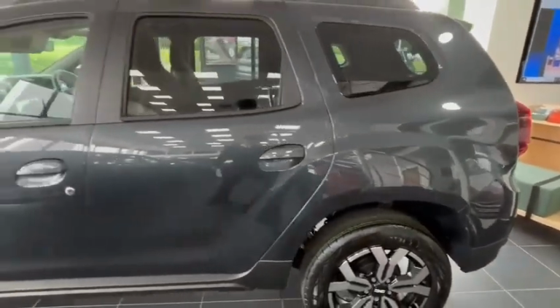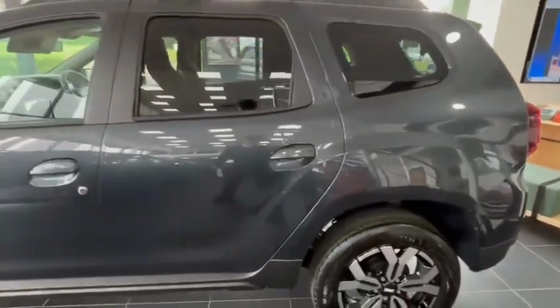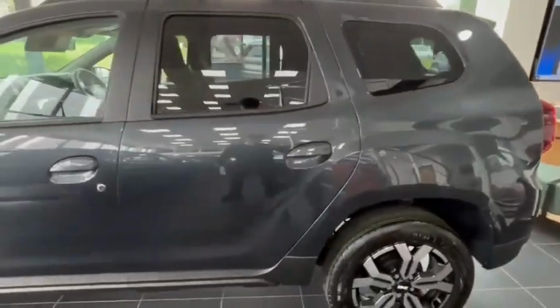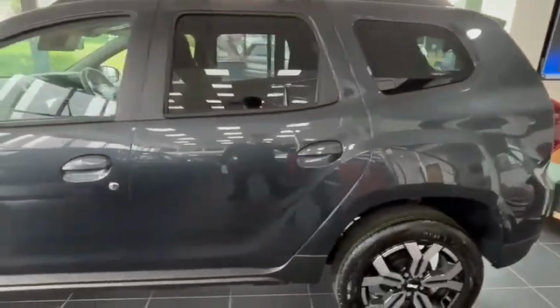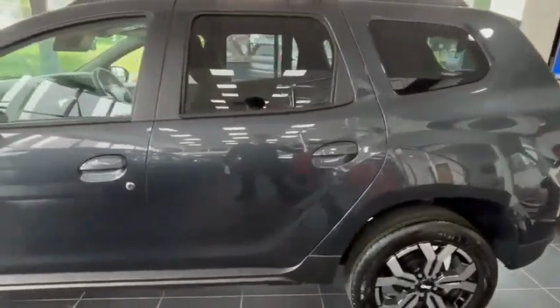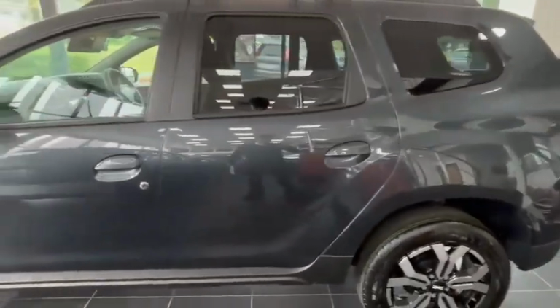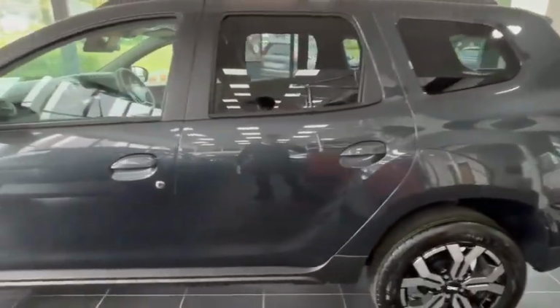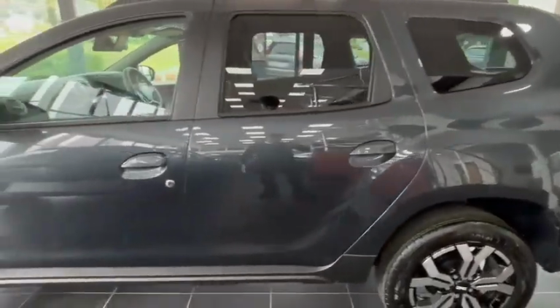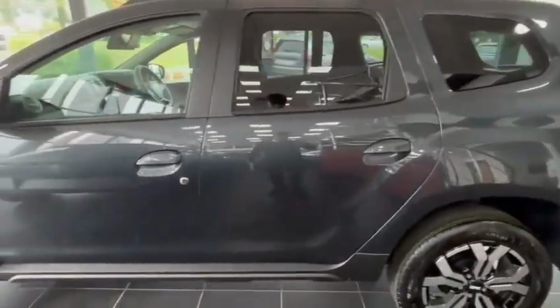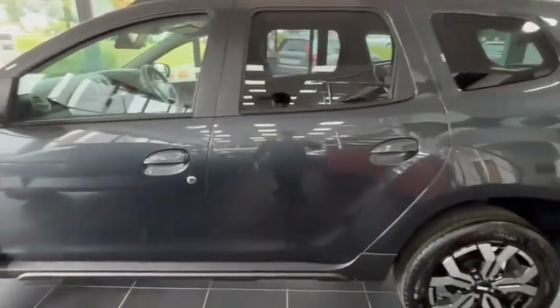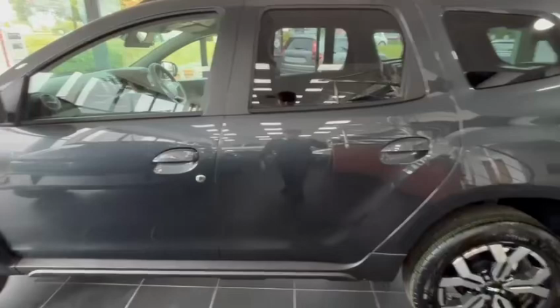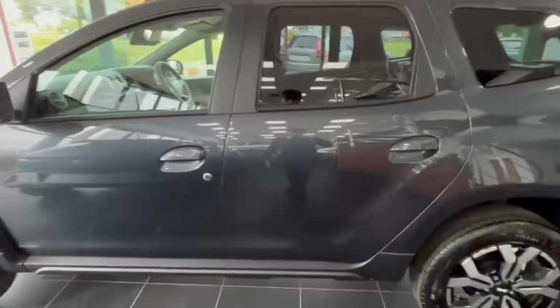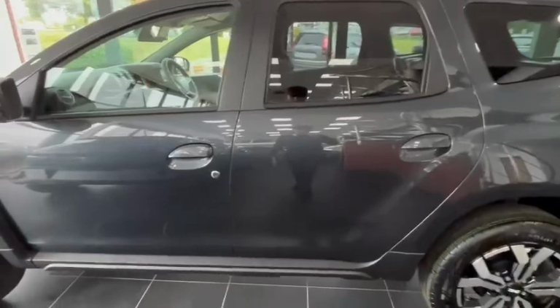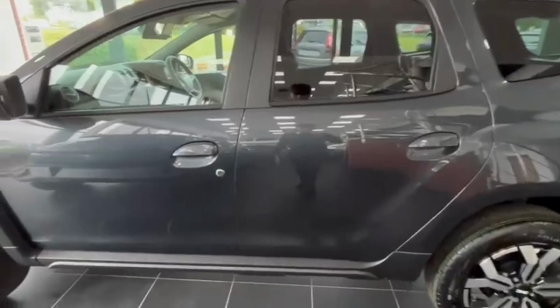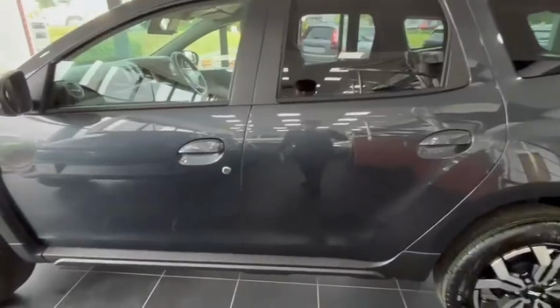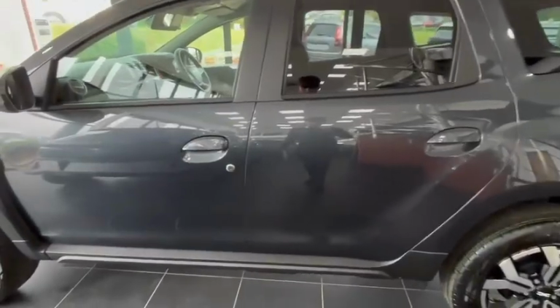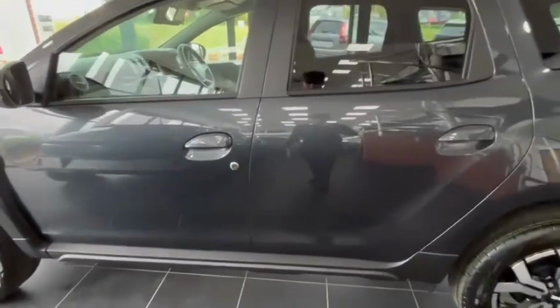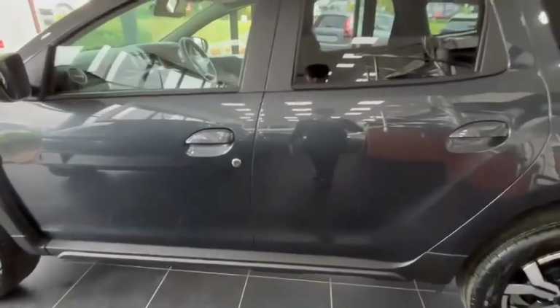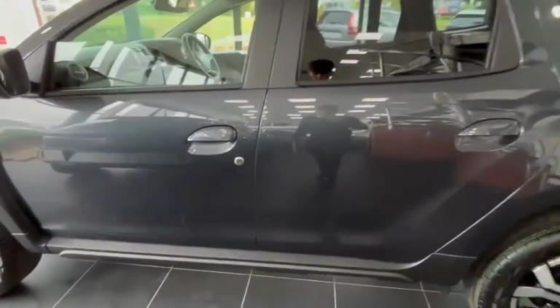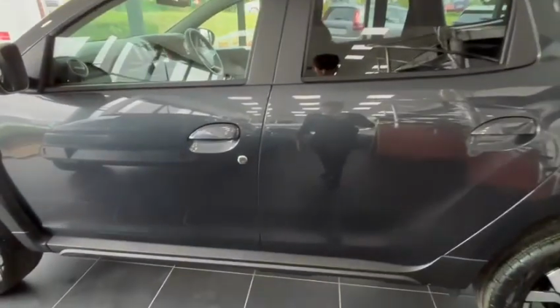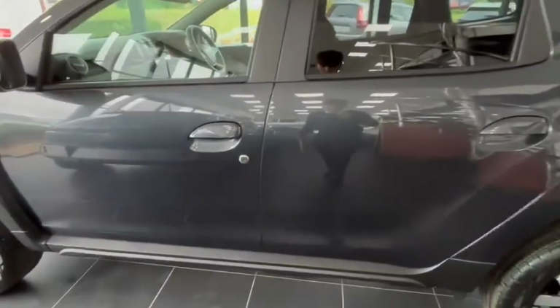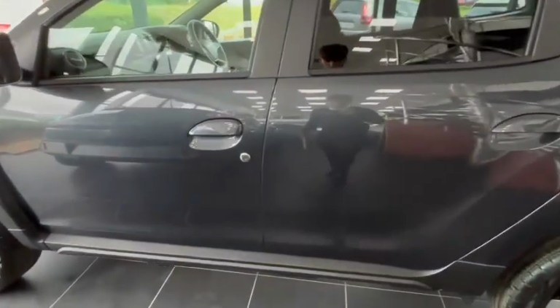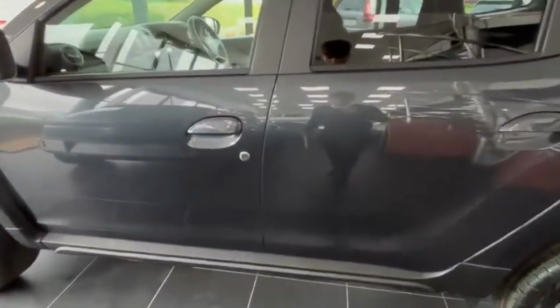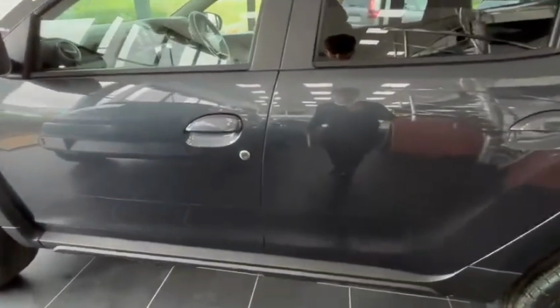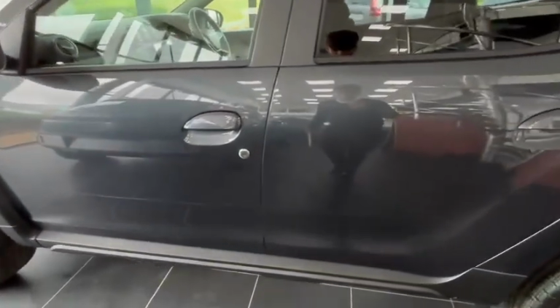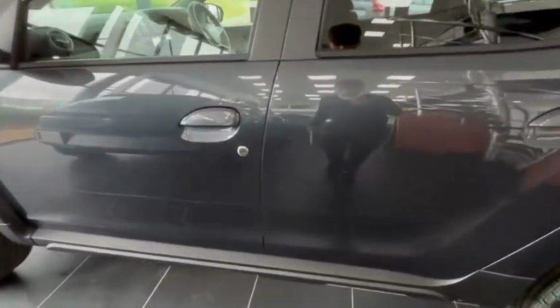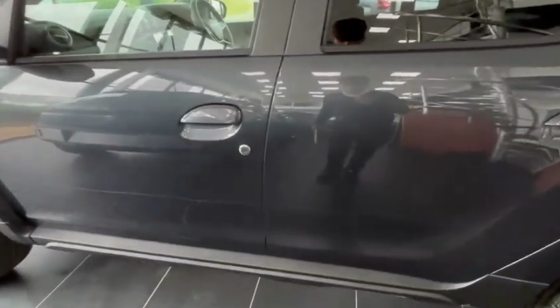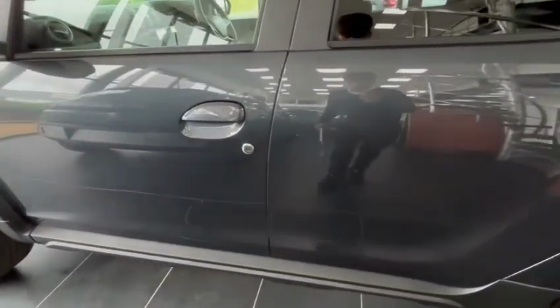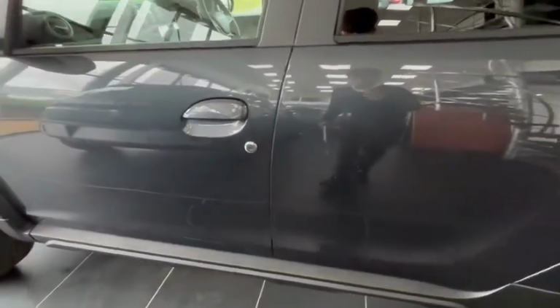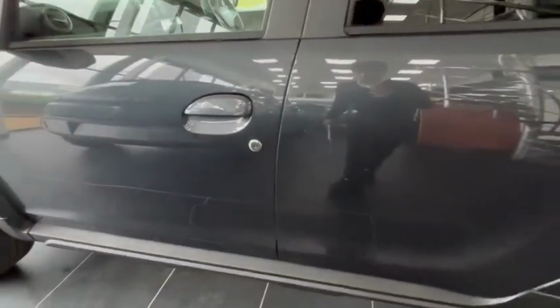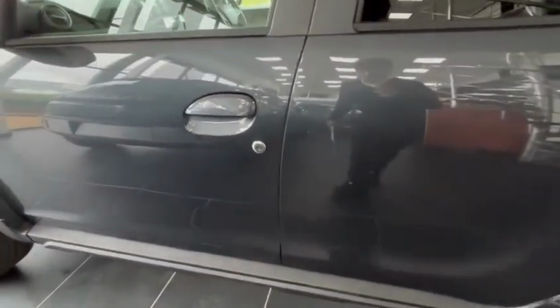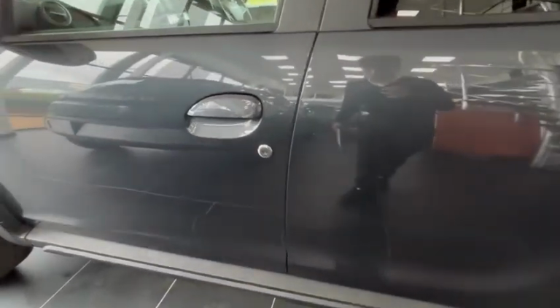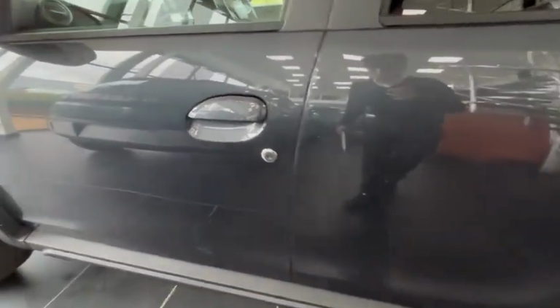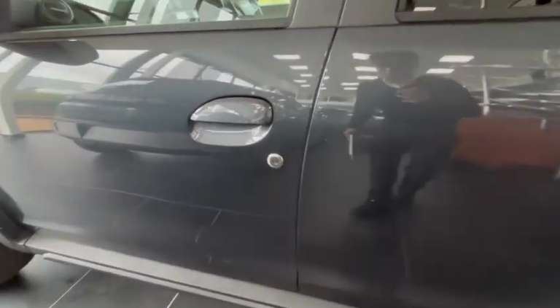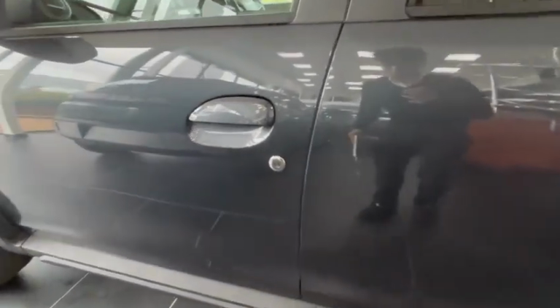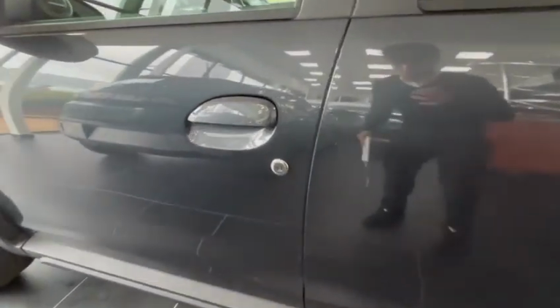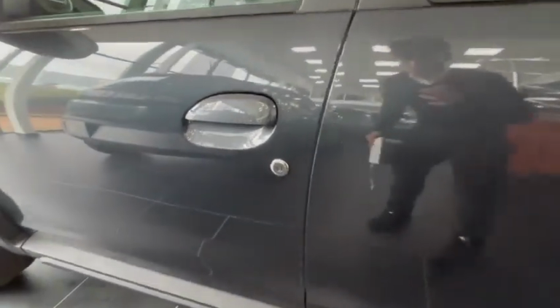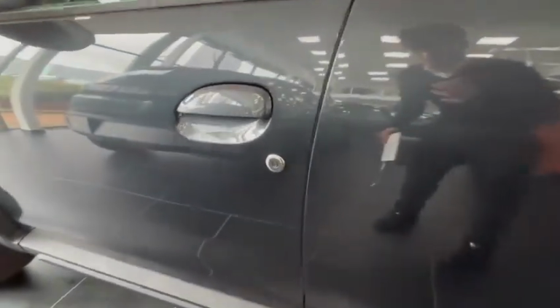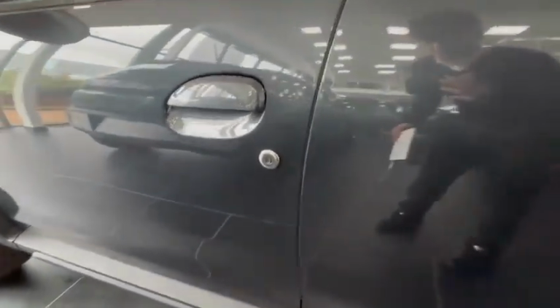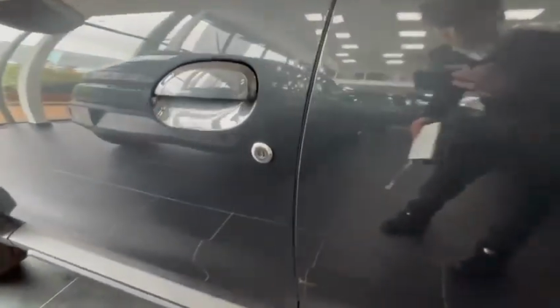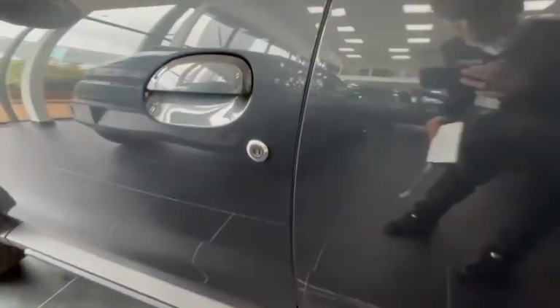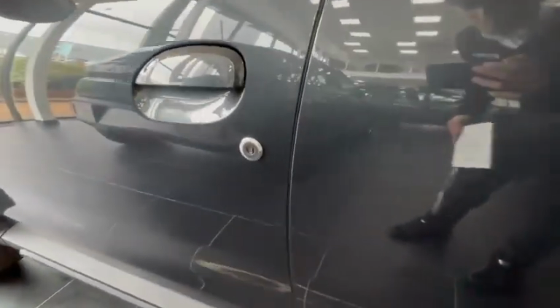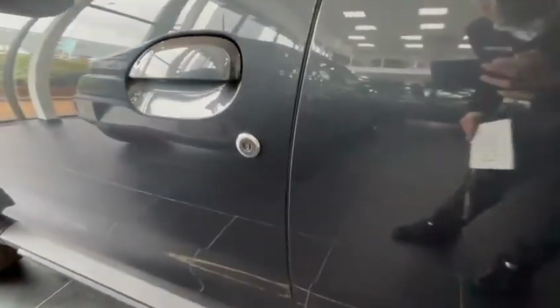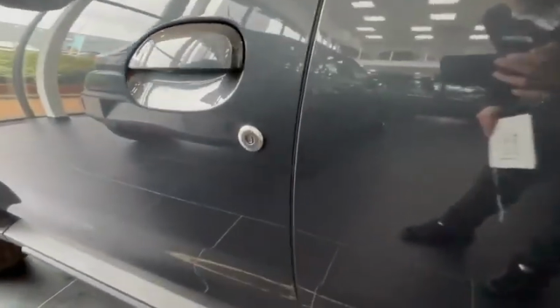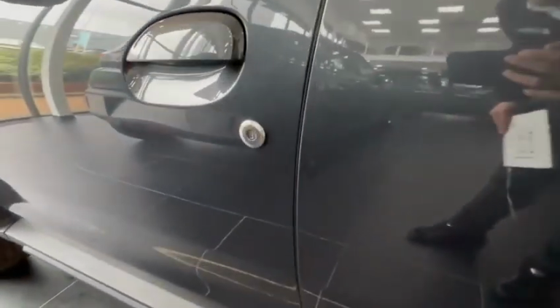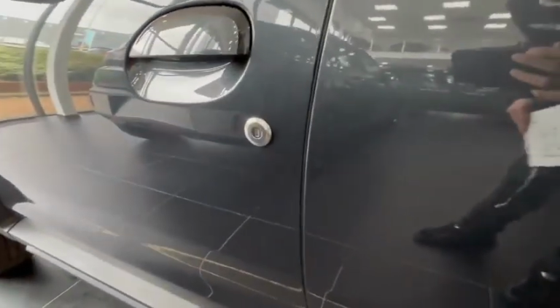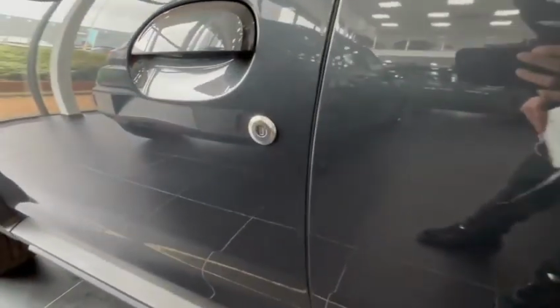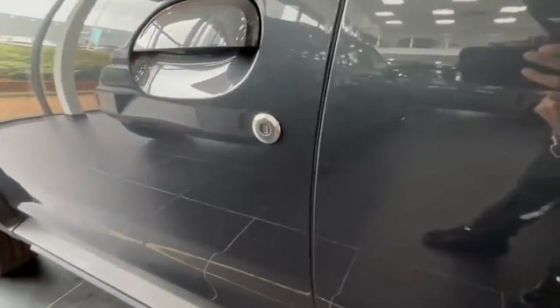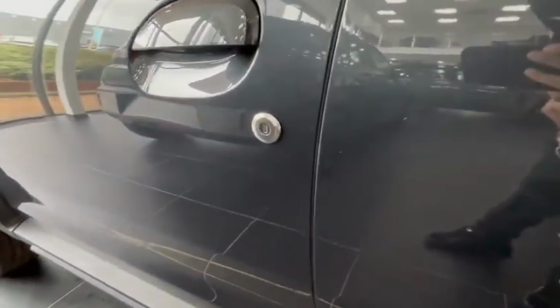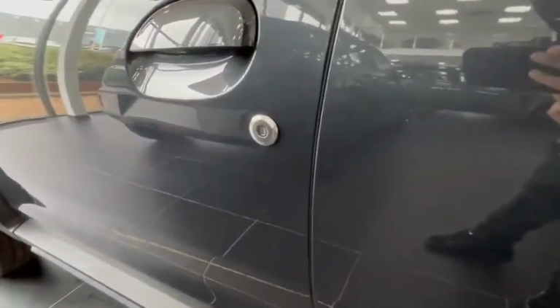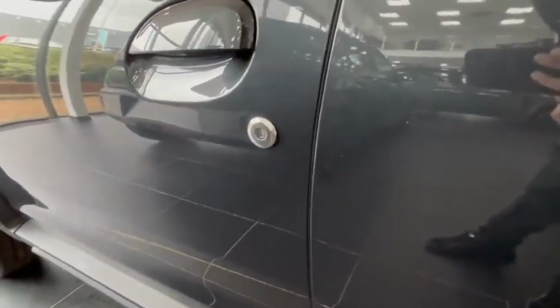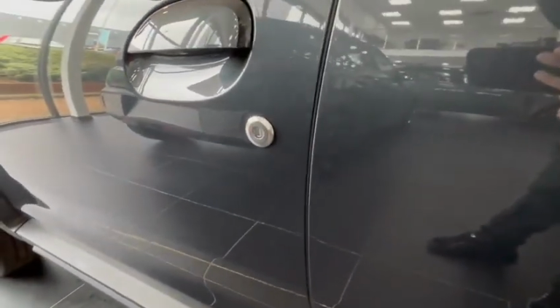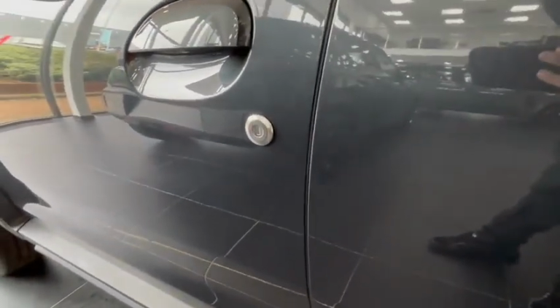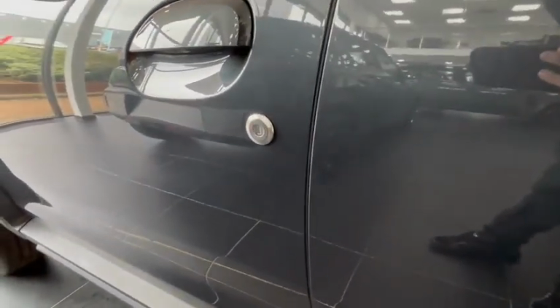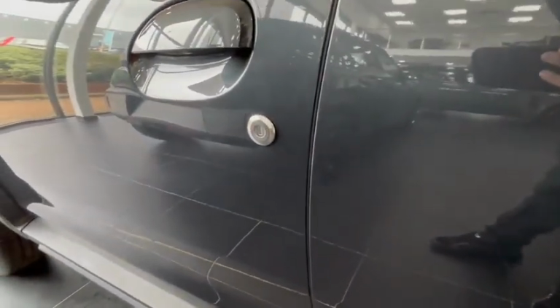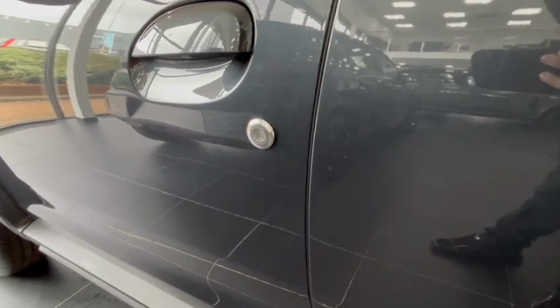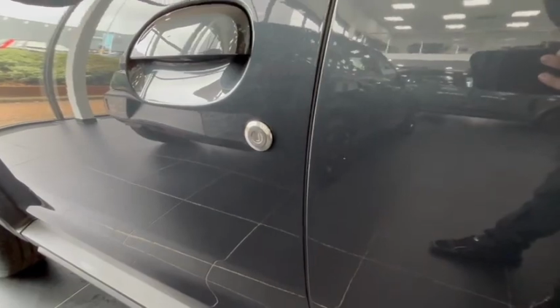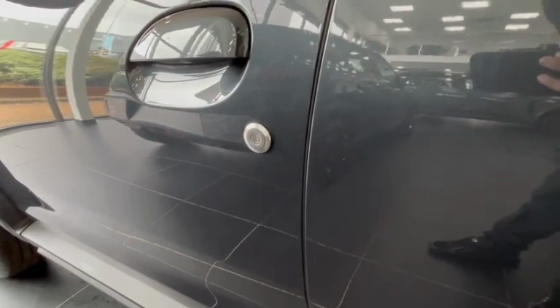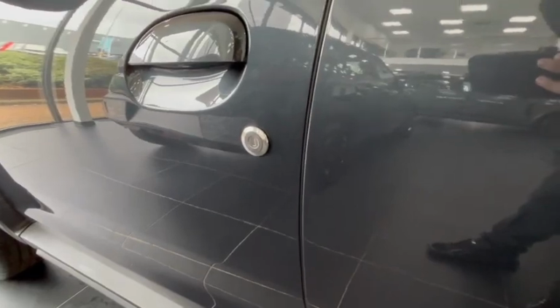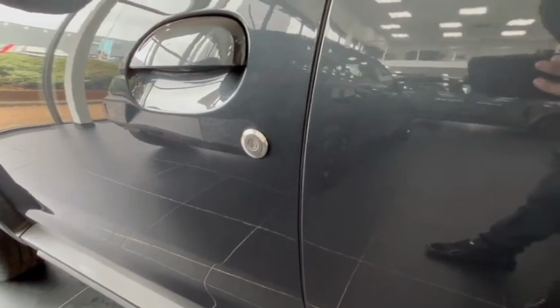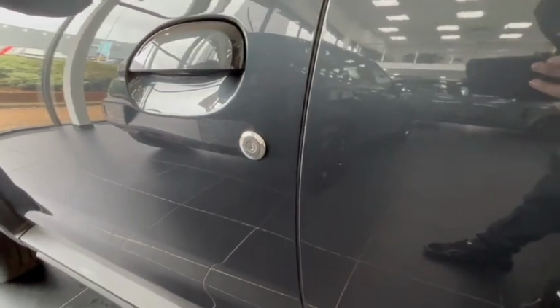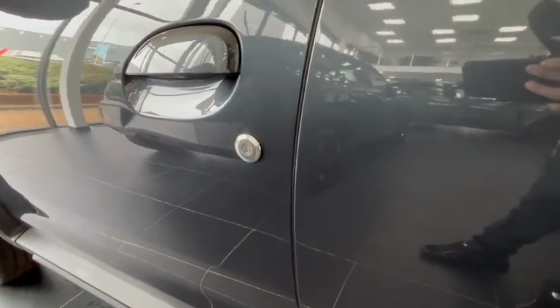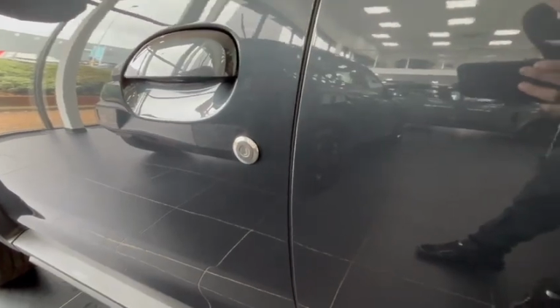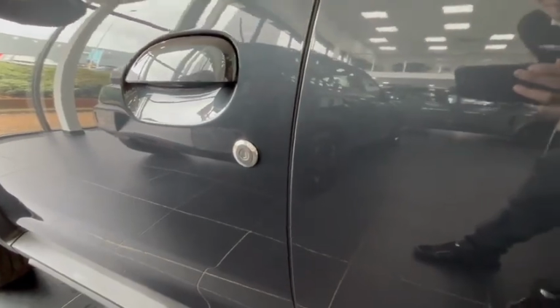This vehicle is a manual and runs on petrol. There is also a secondary lock to increase safety.